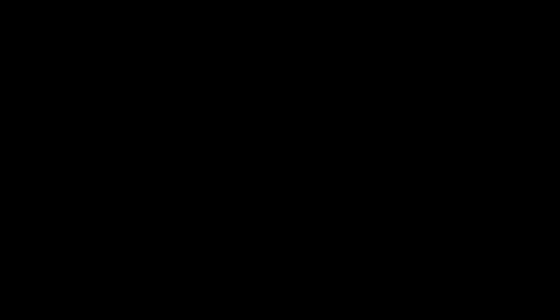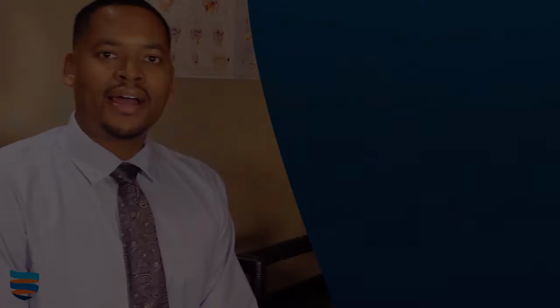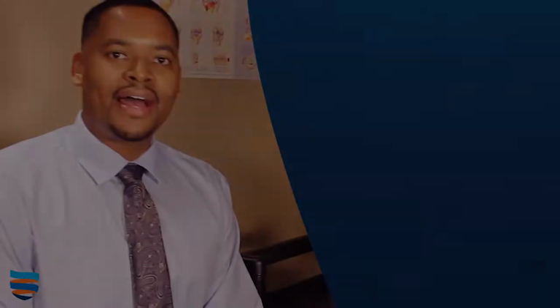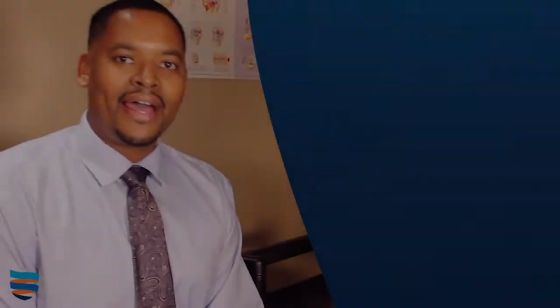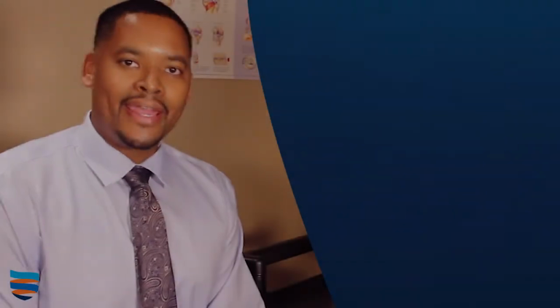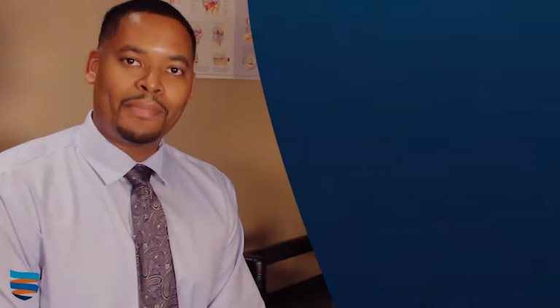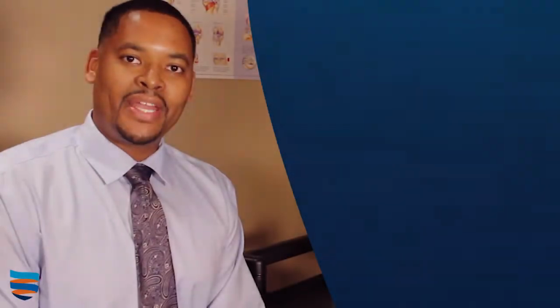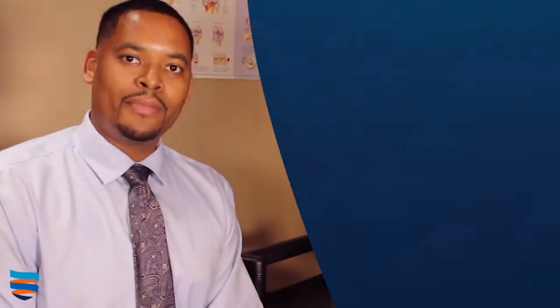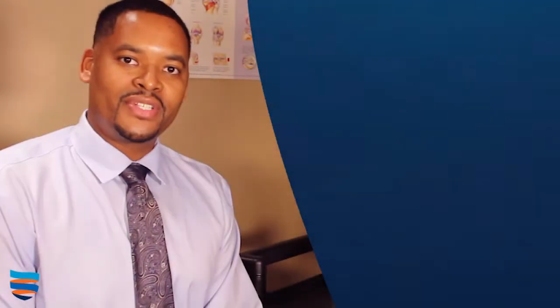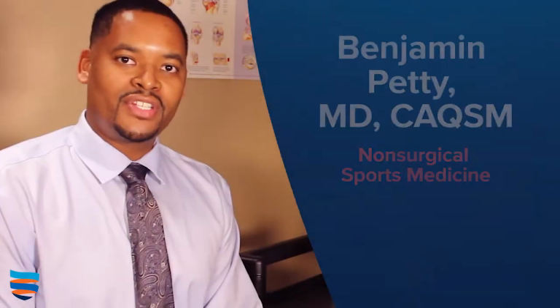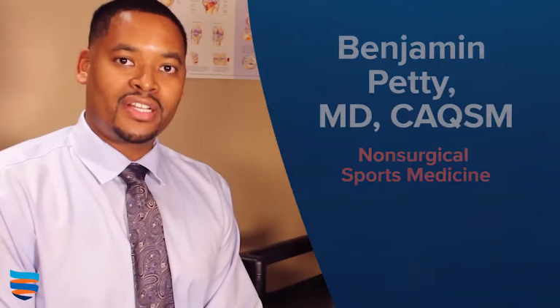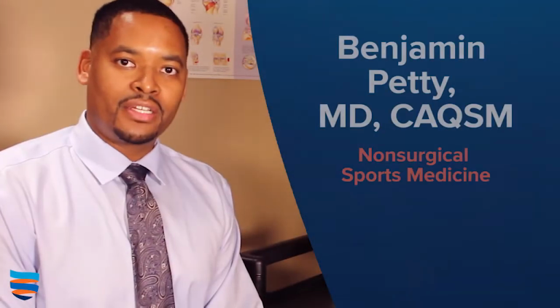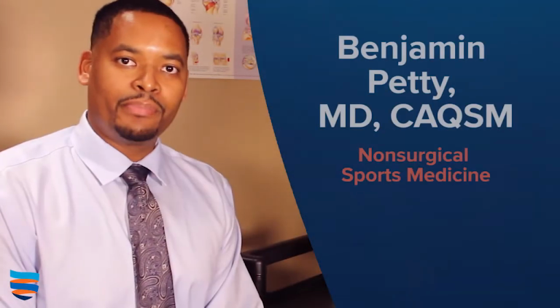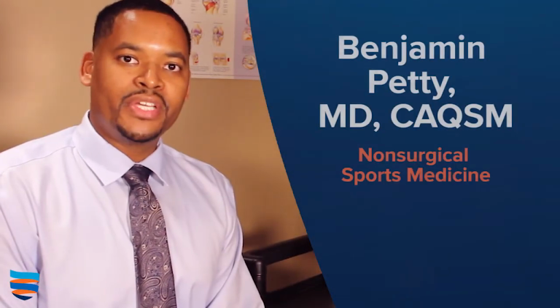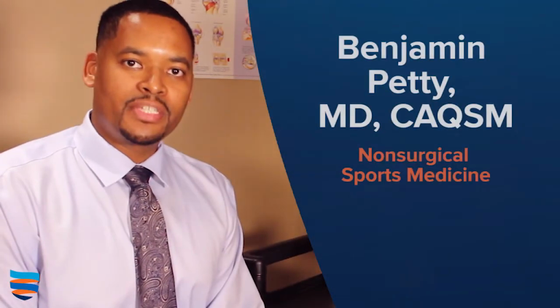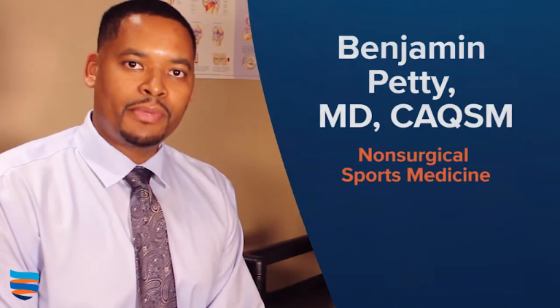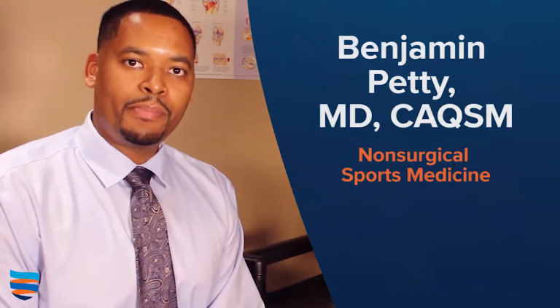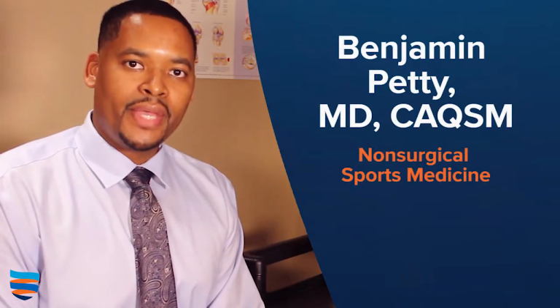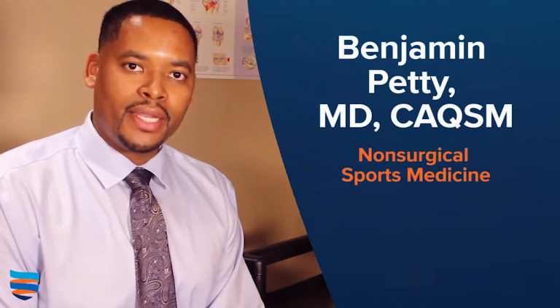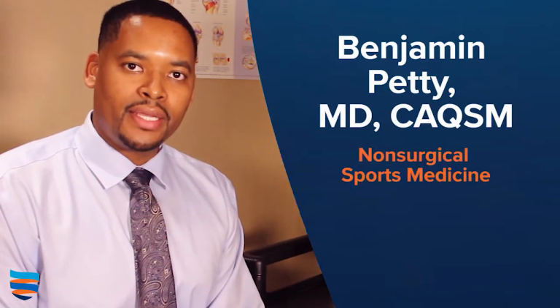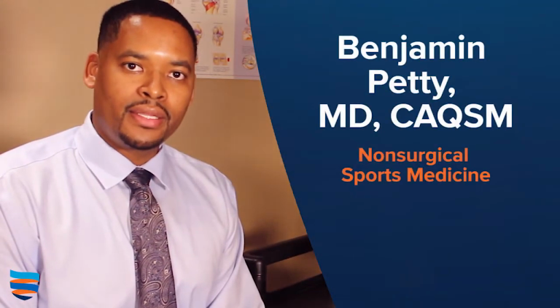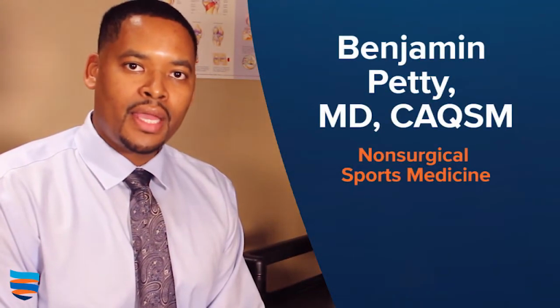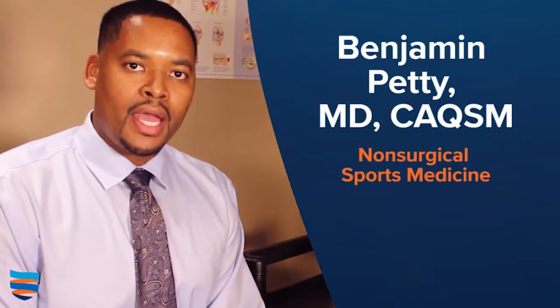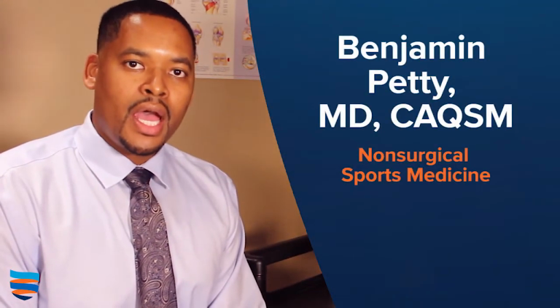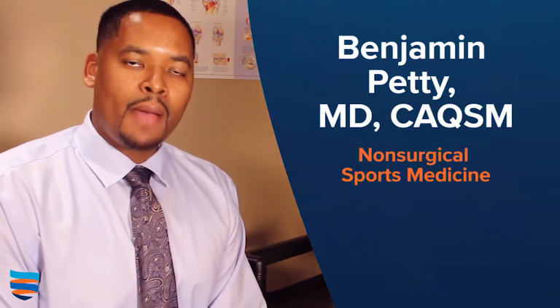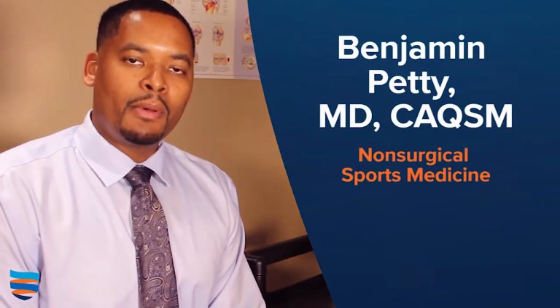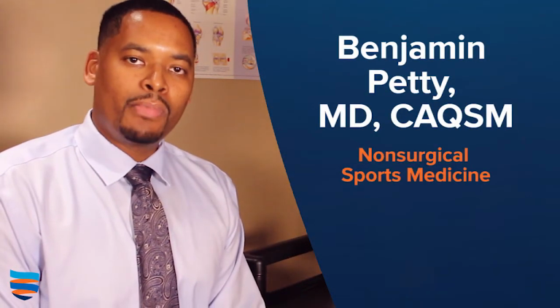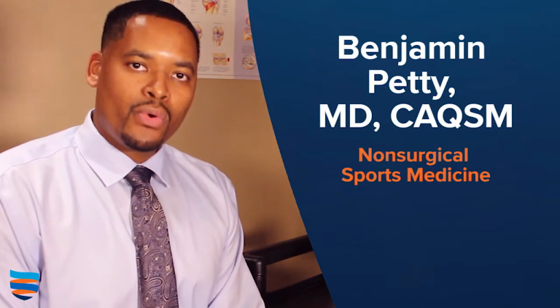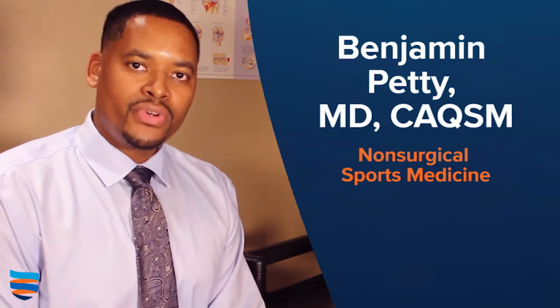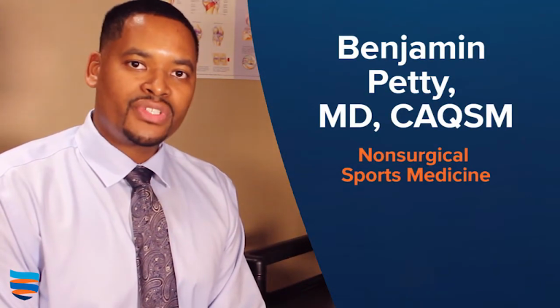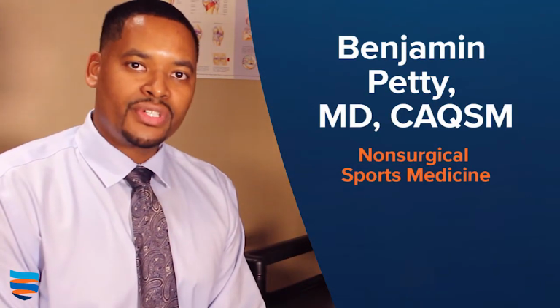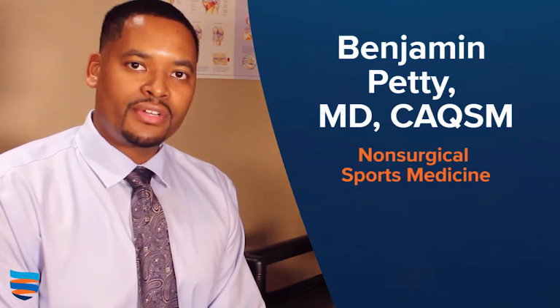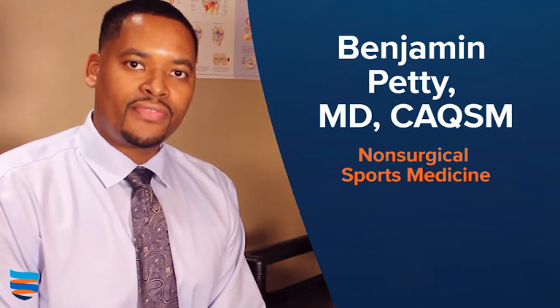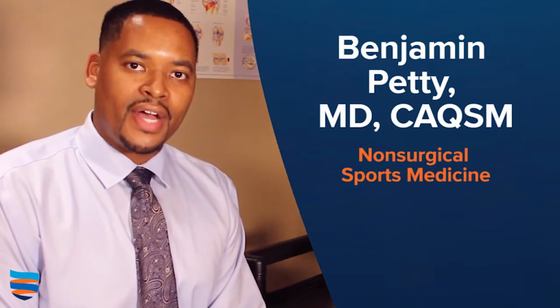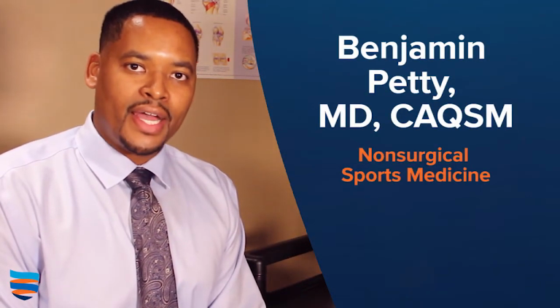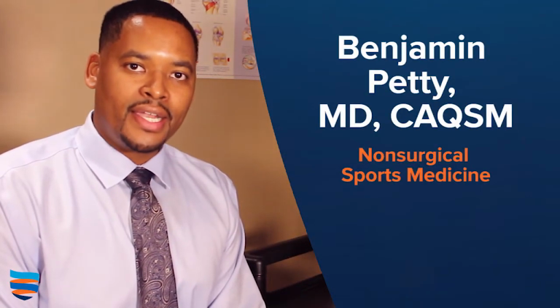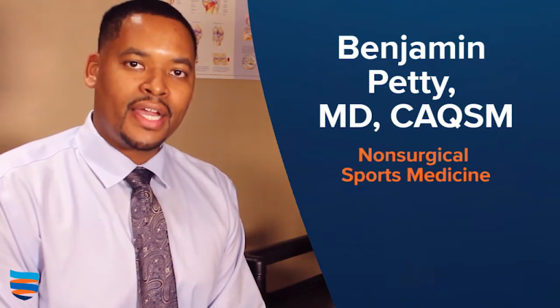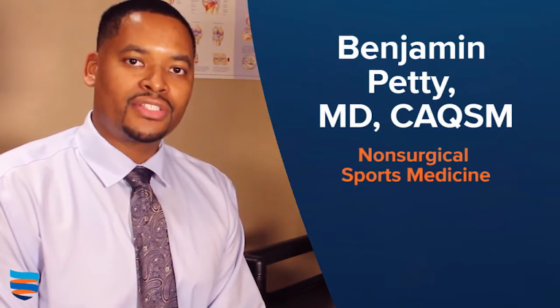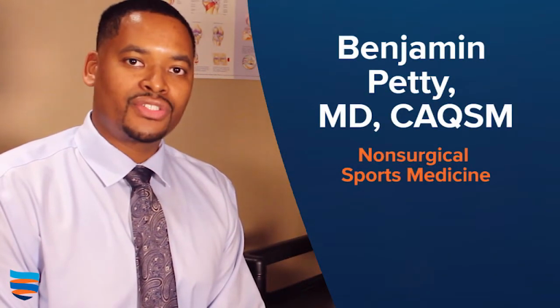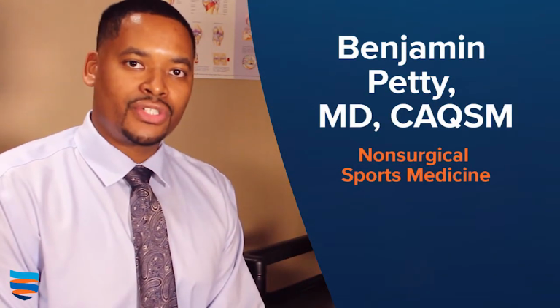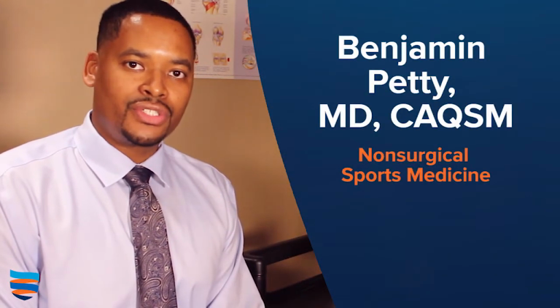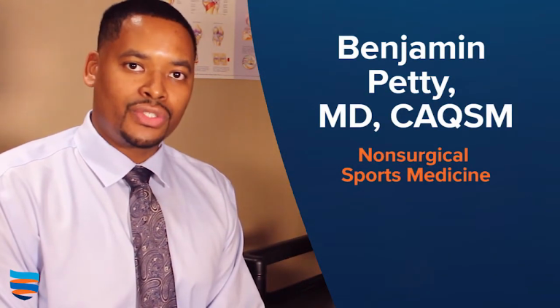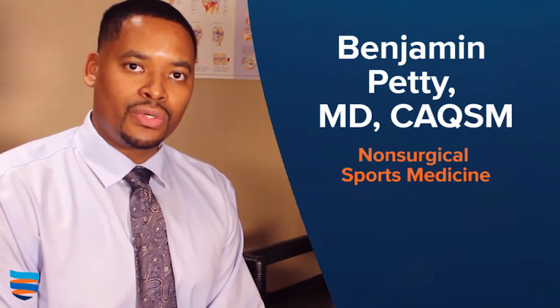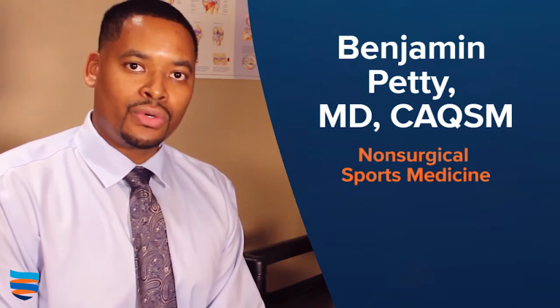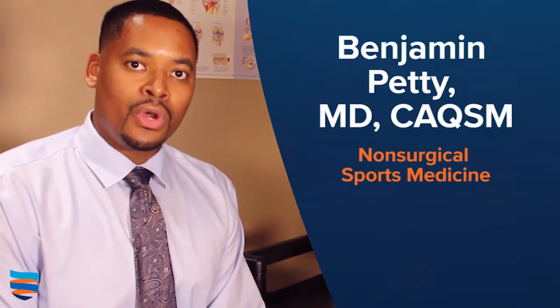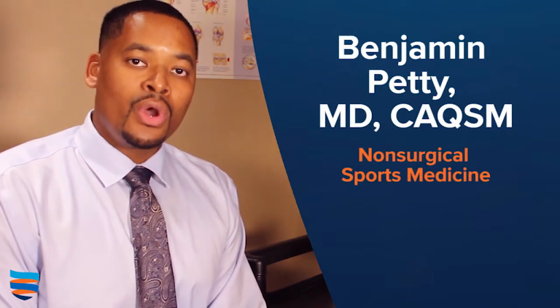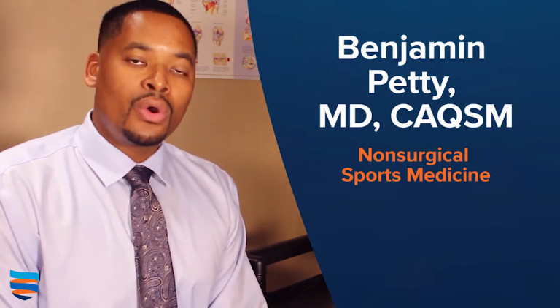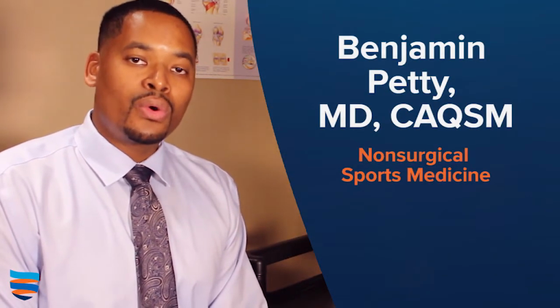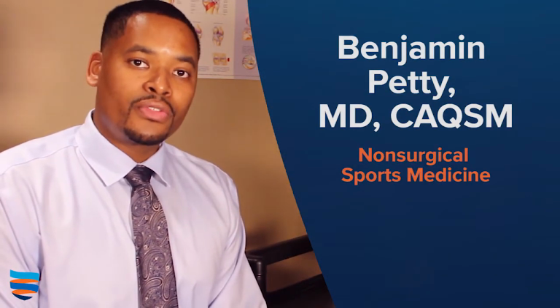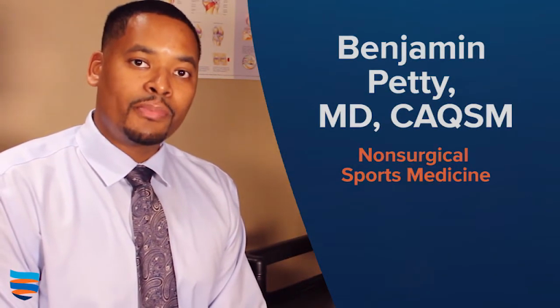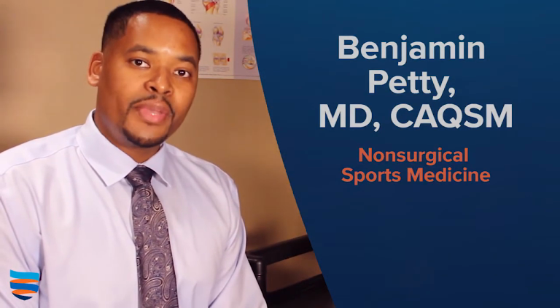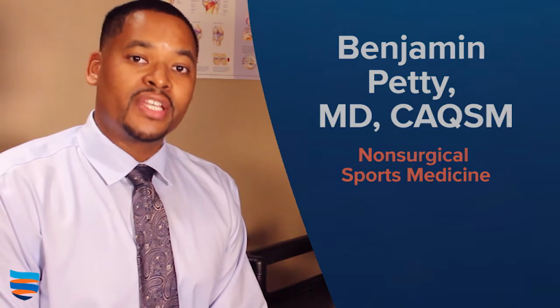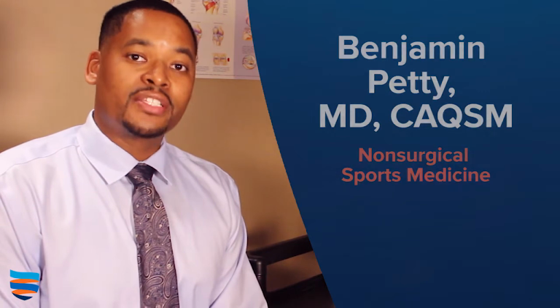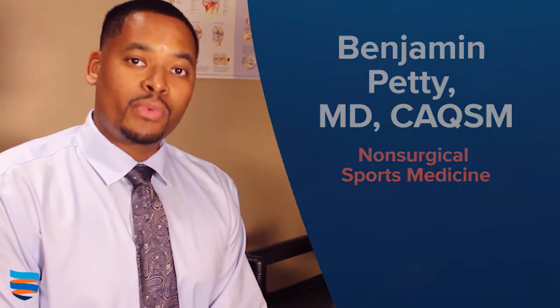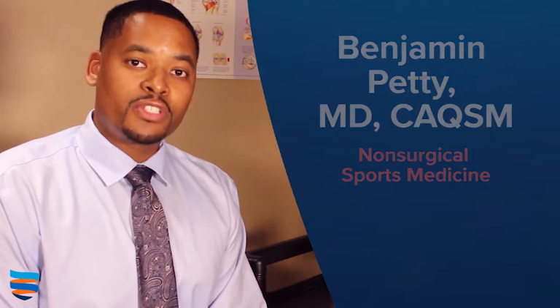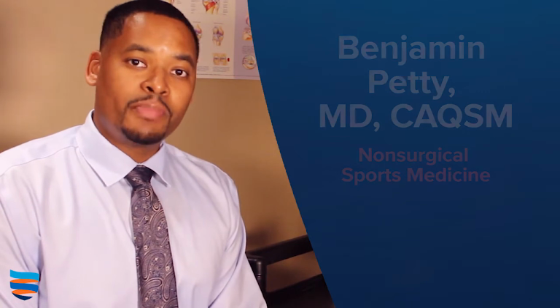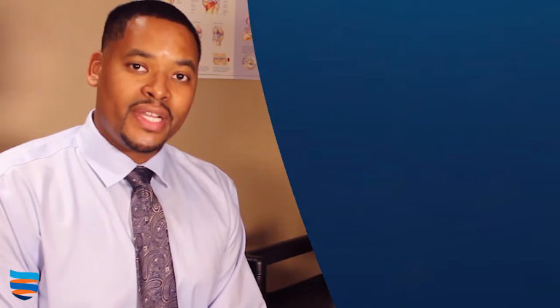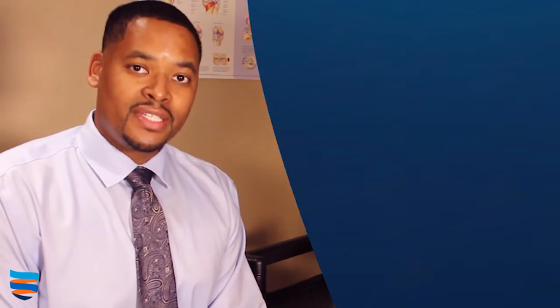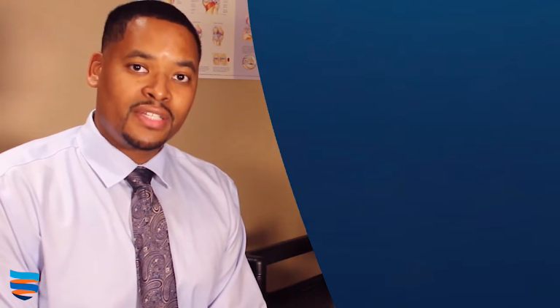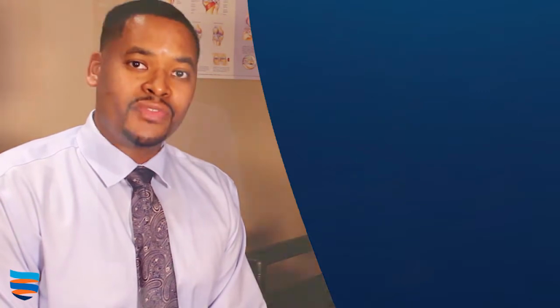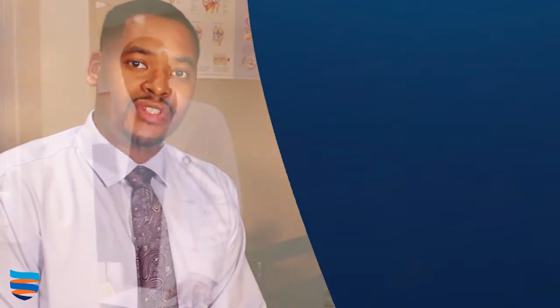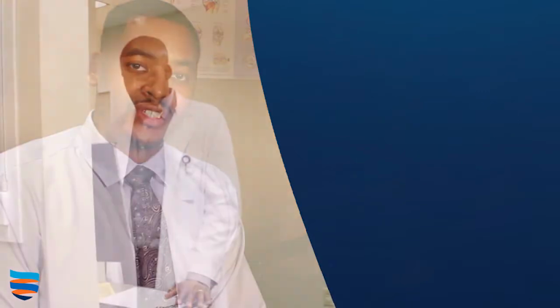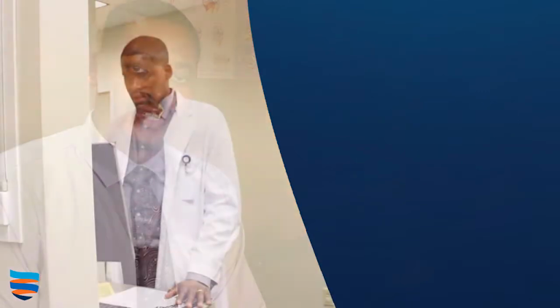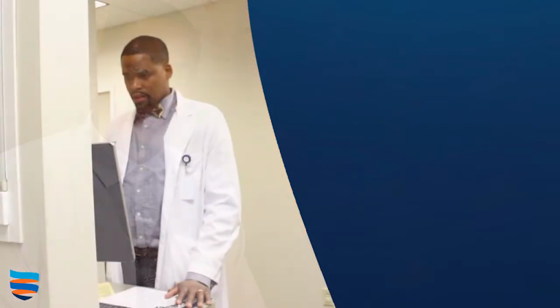Hi, my name is Dr. Benjamin Petty. I'm a board-certified, non-surgical orthopedic sports medicine physician.